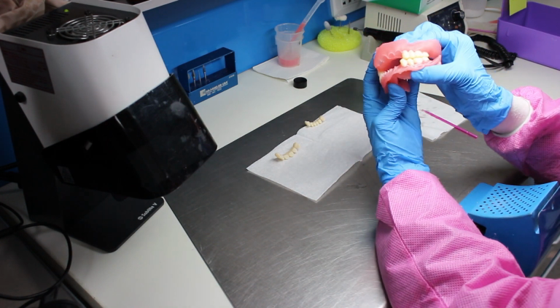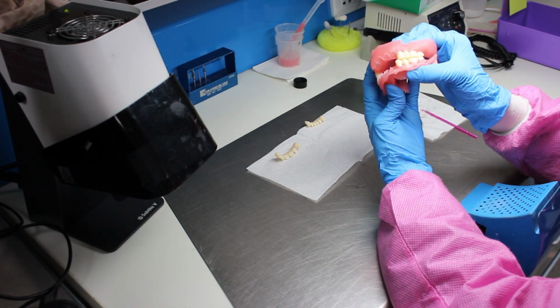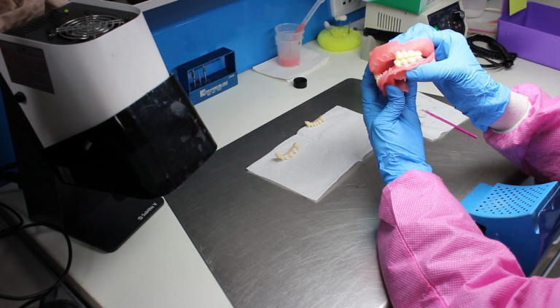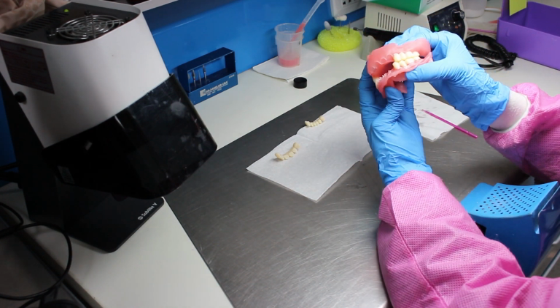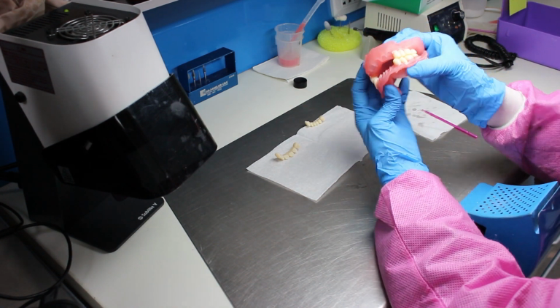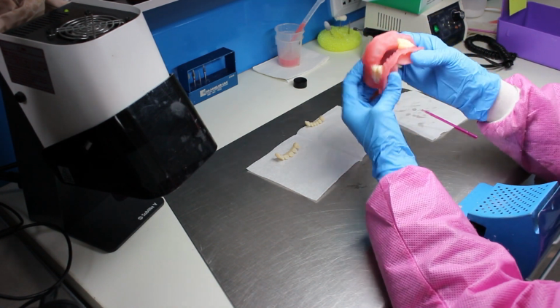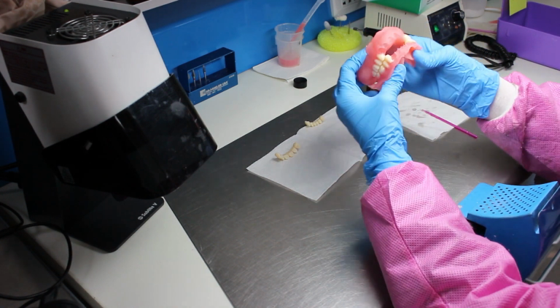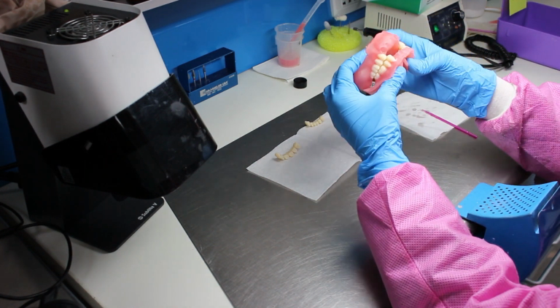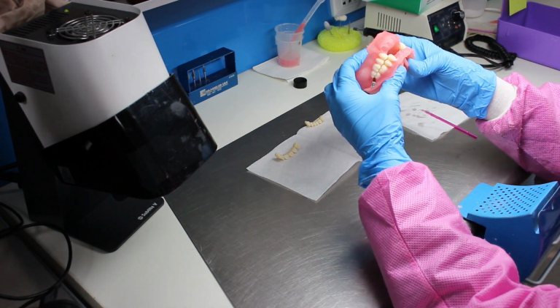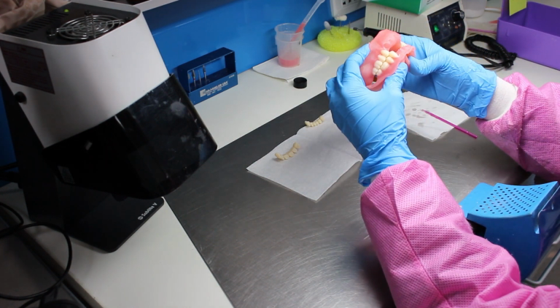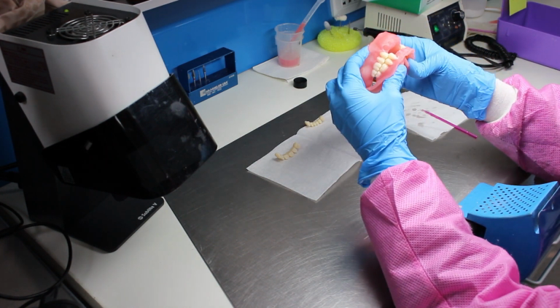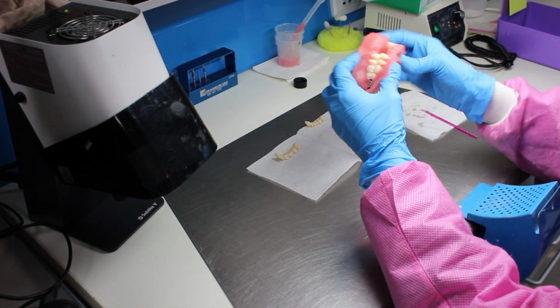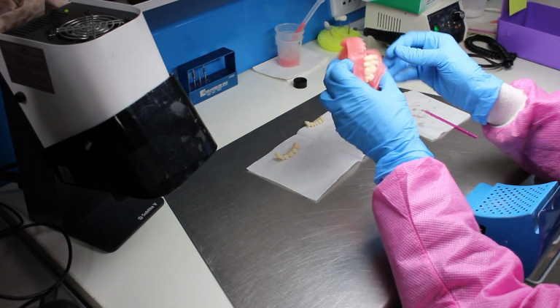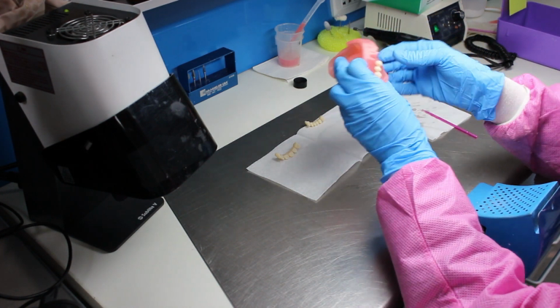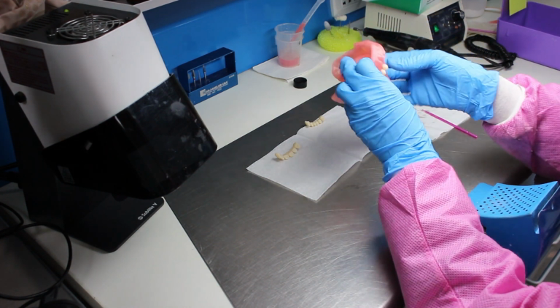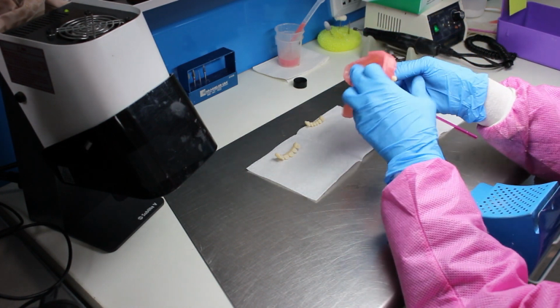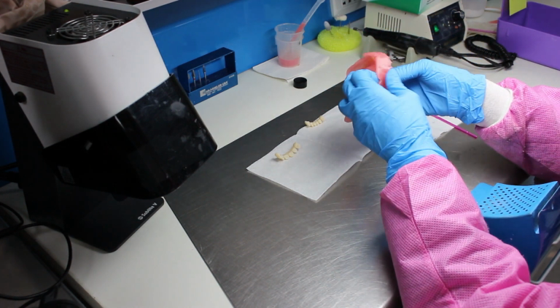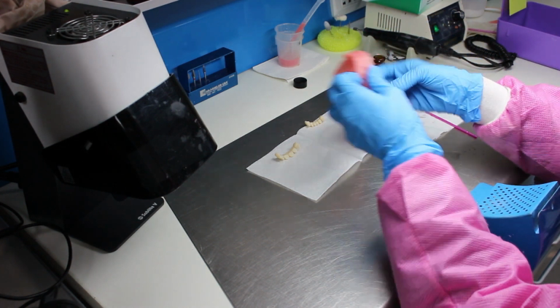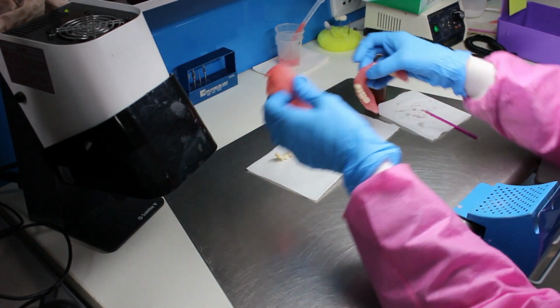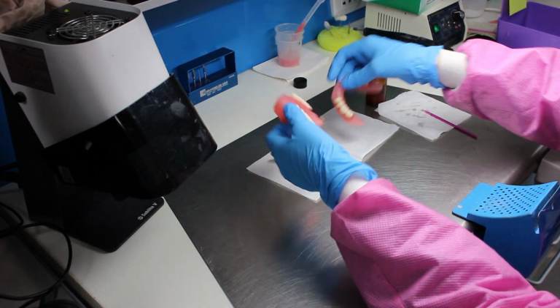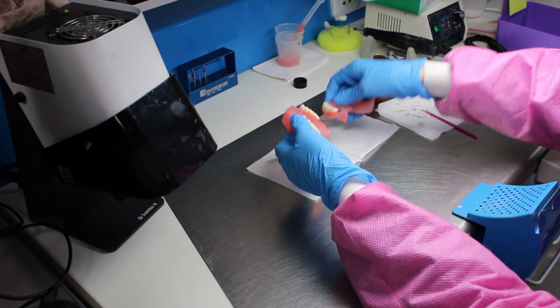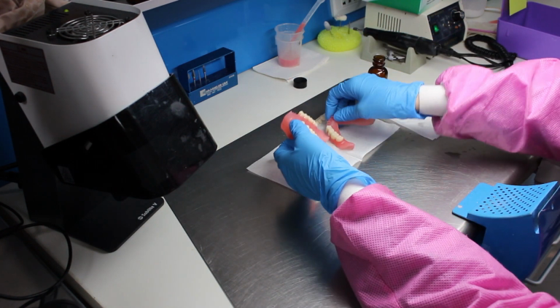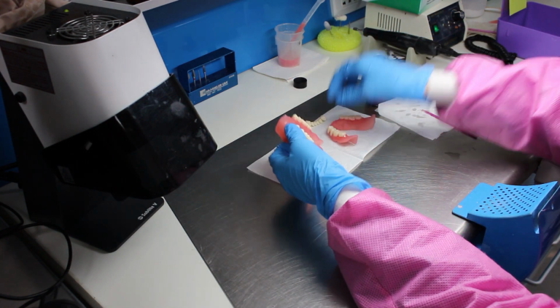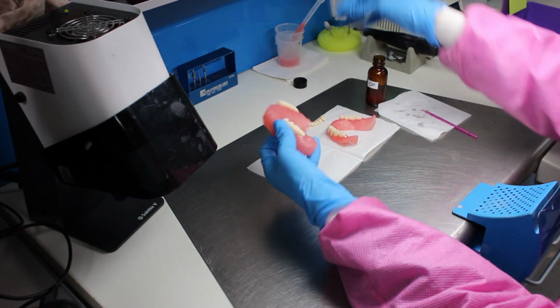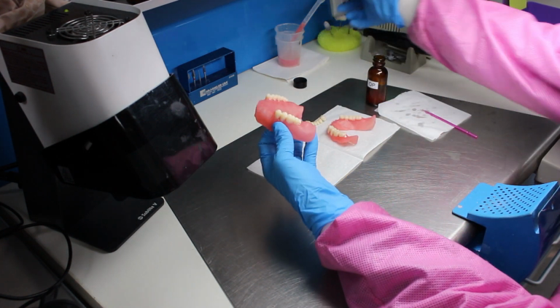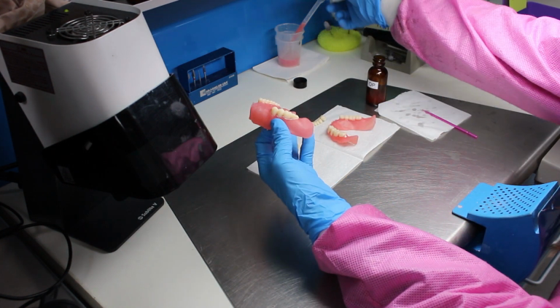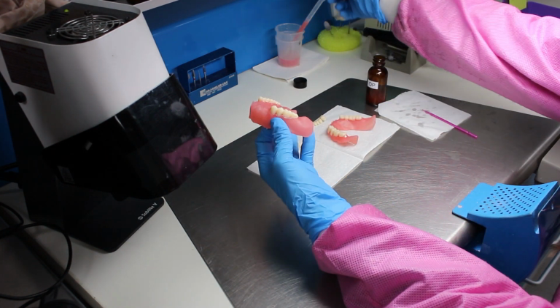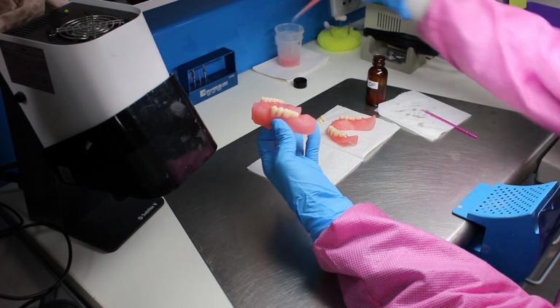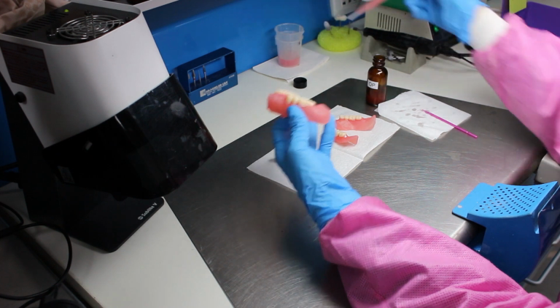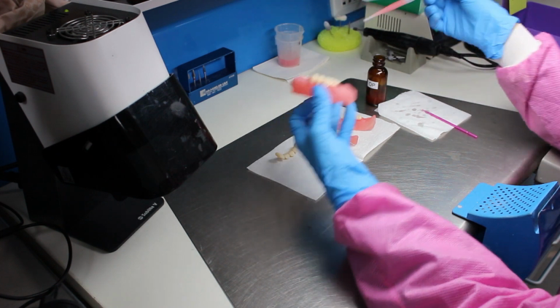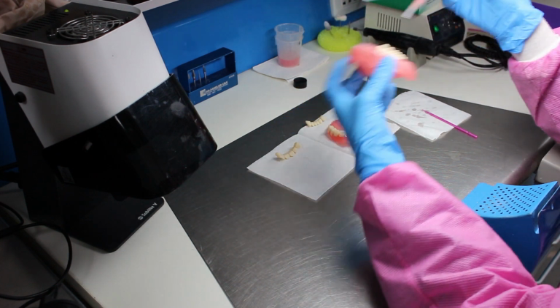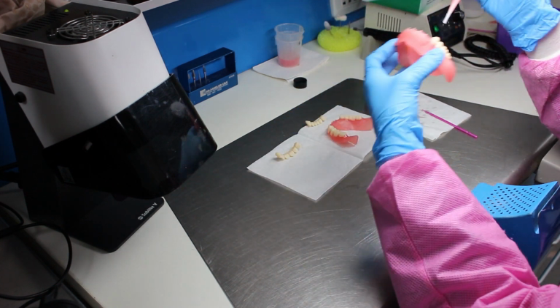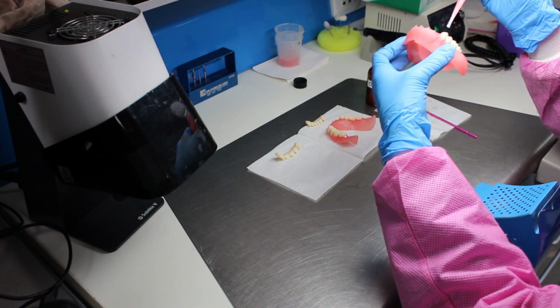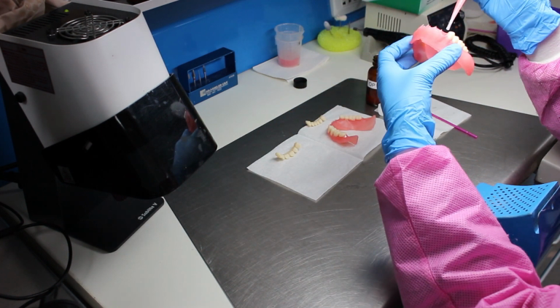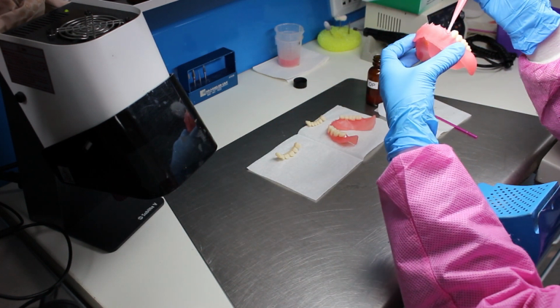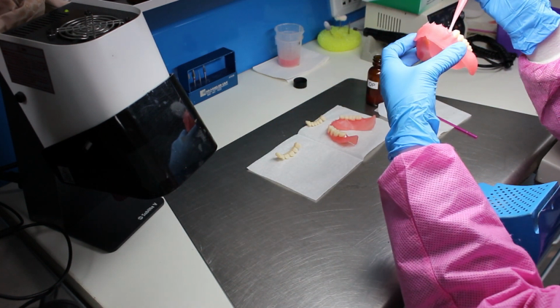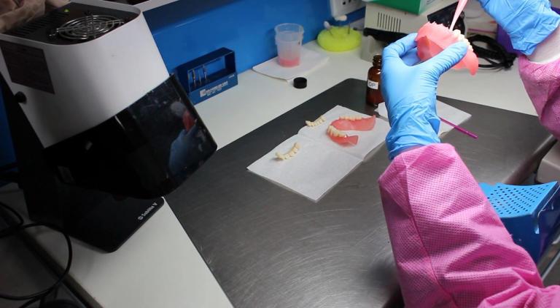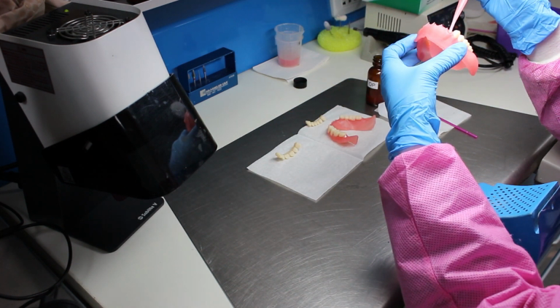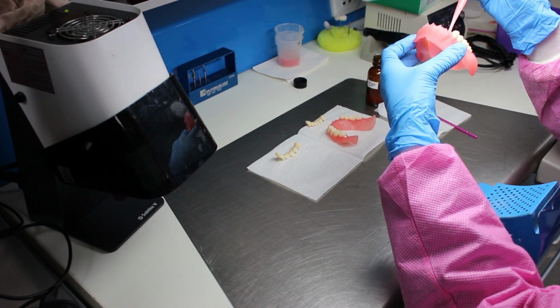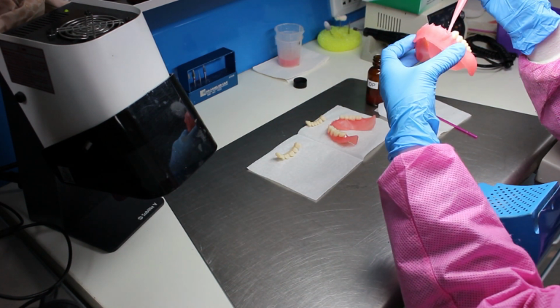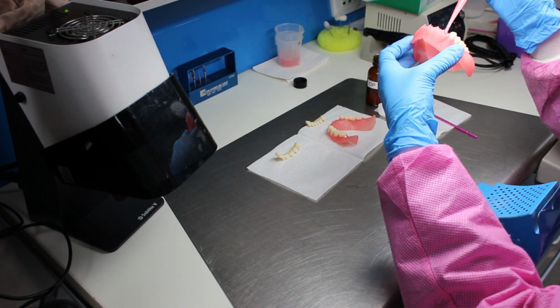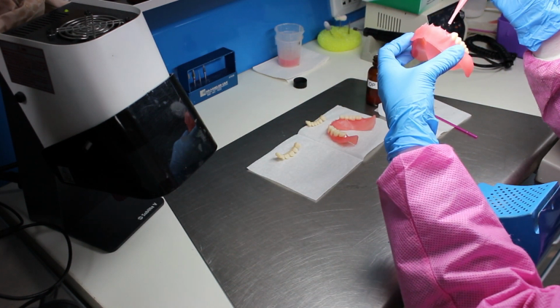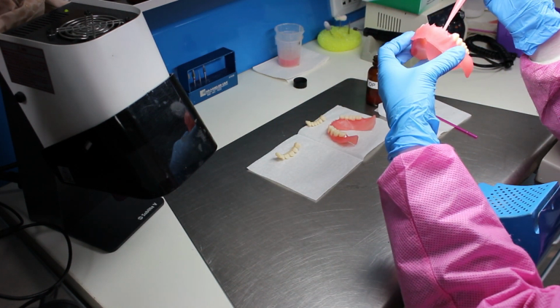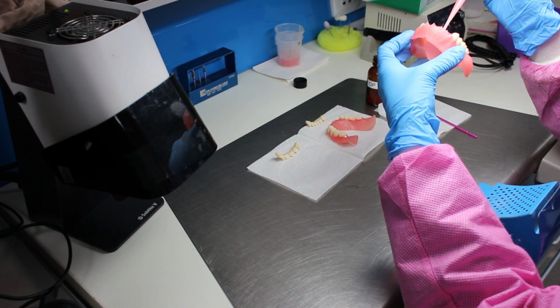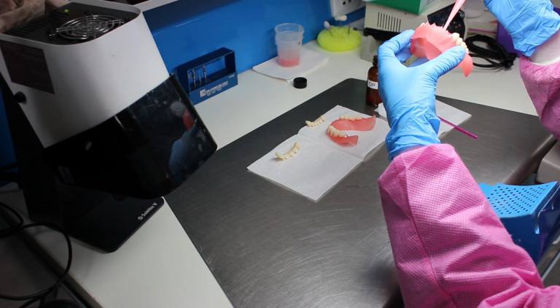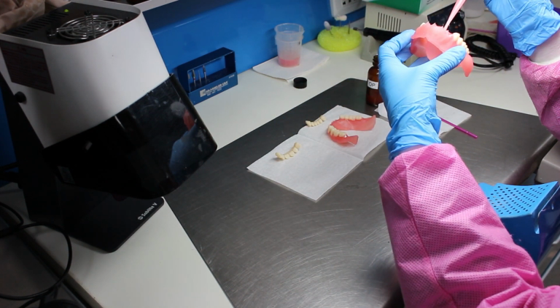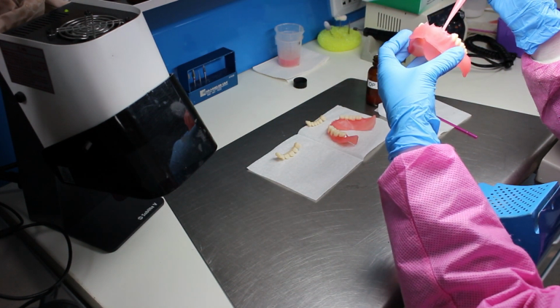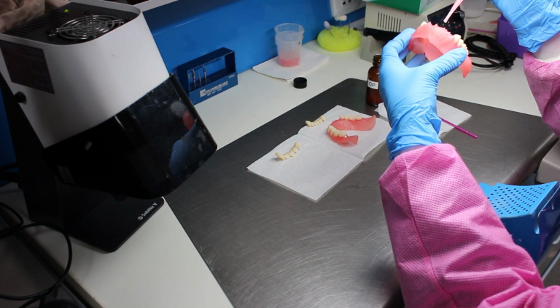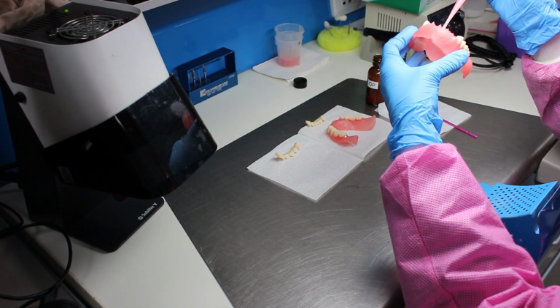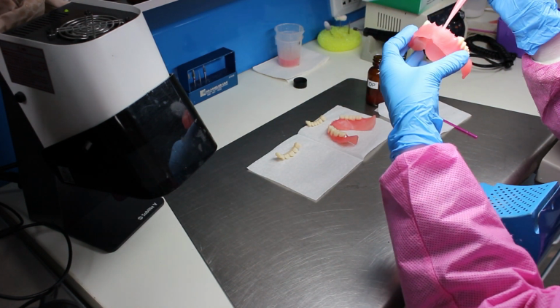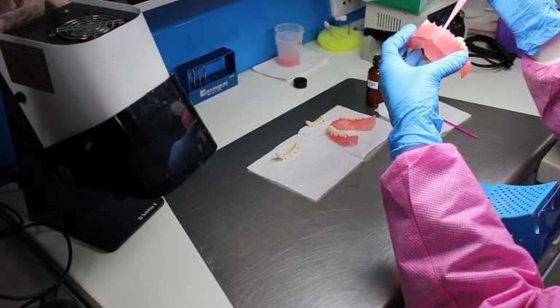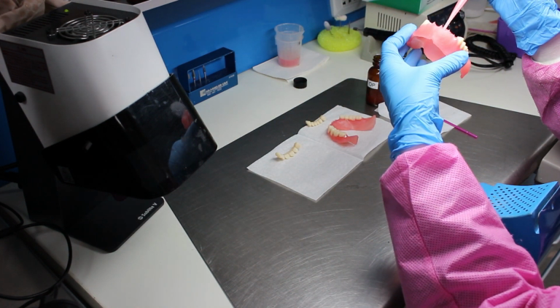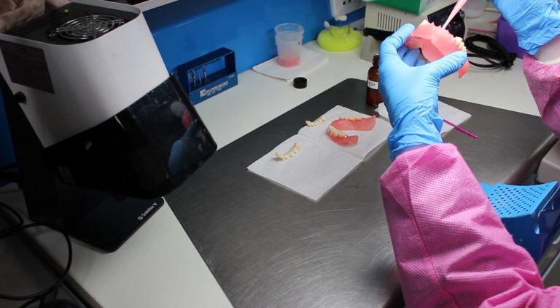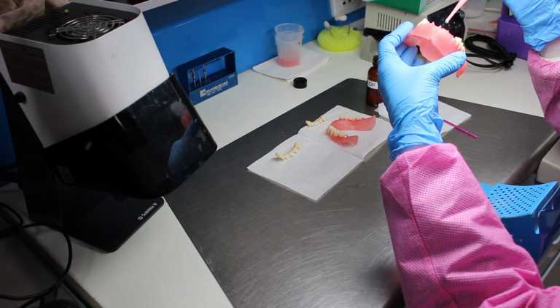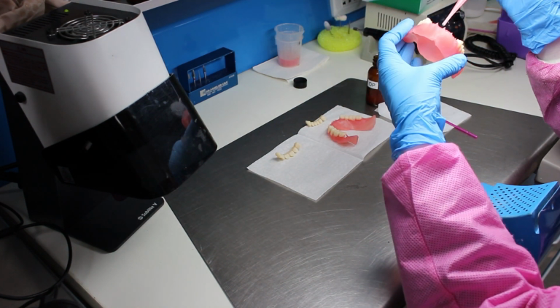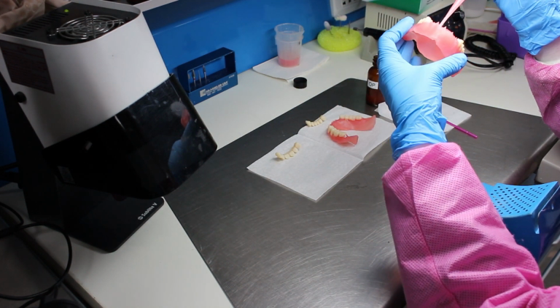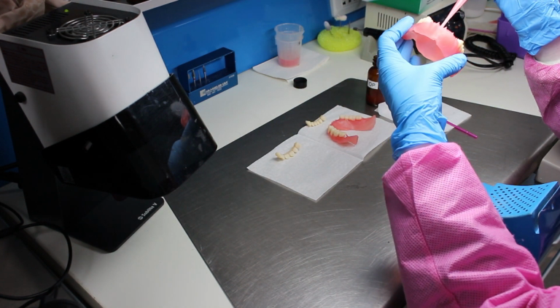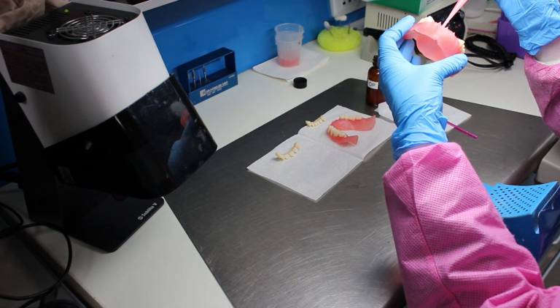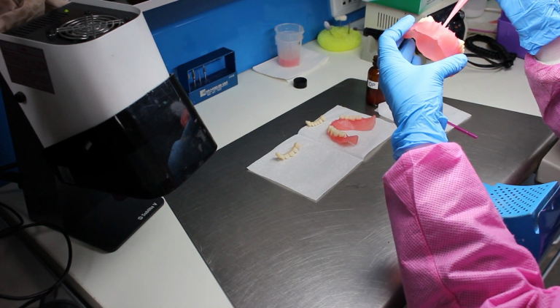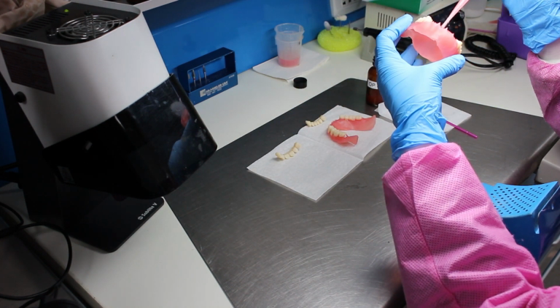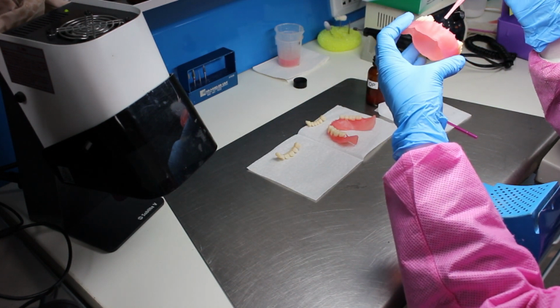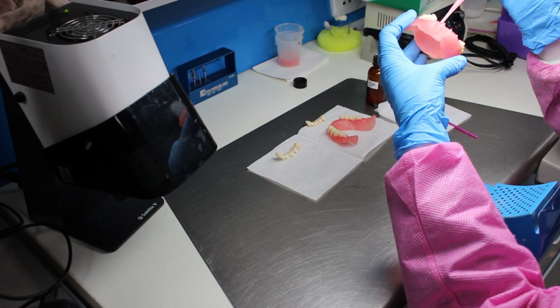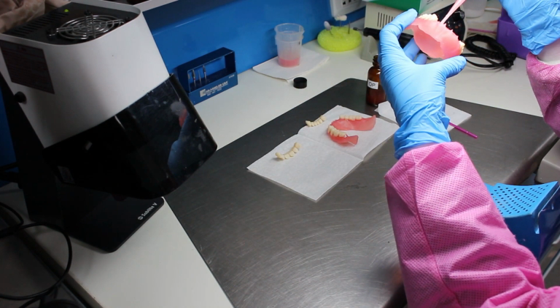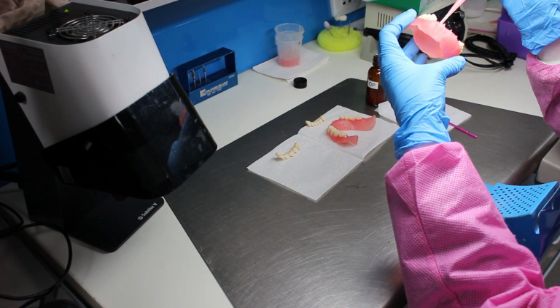Once finished with the posterior teeth, make one occlusion check and proceed to bond the anterior teeth.